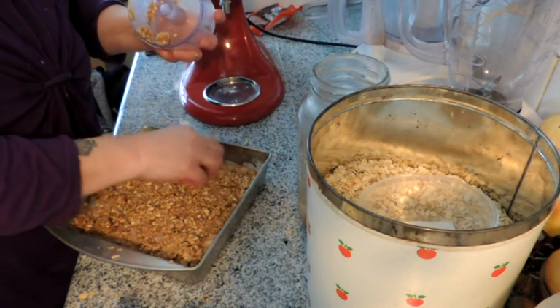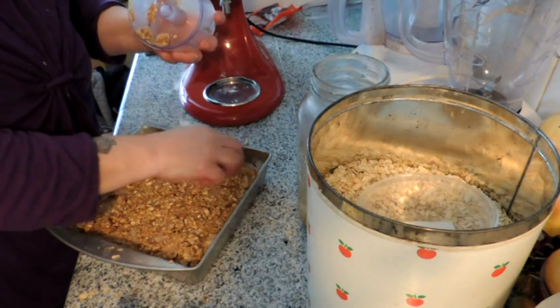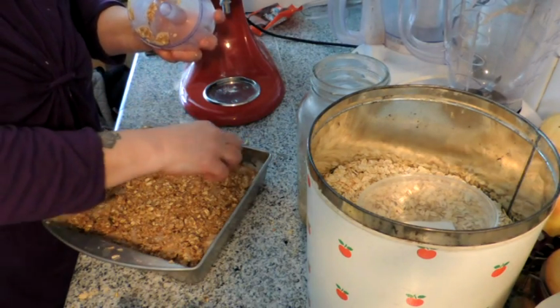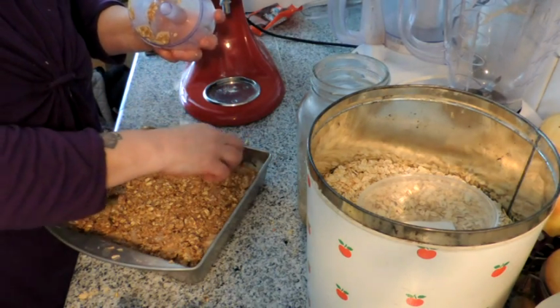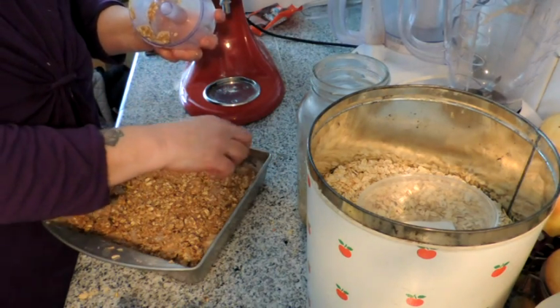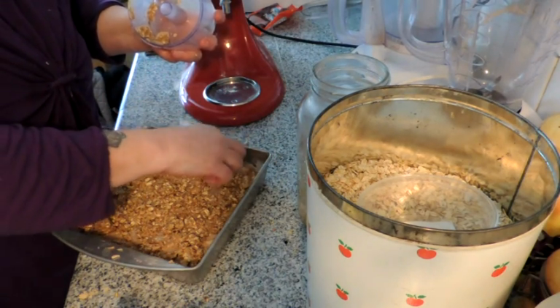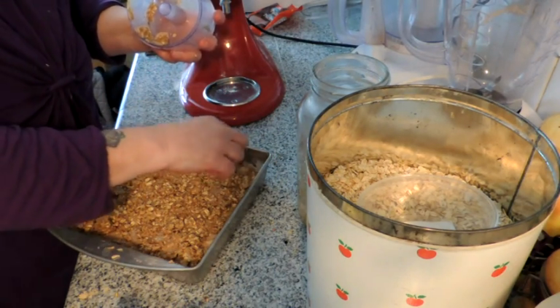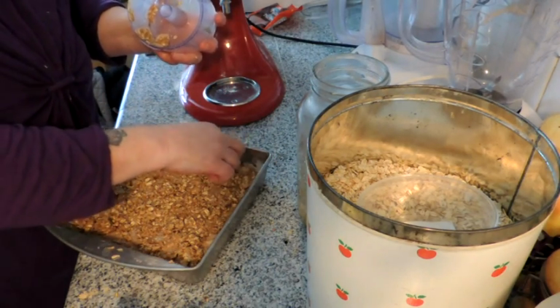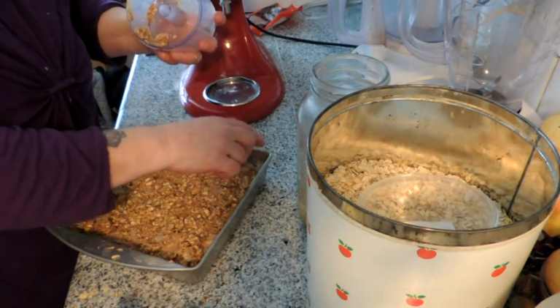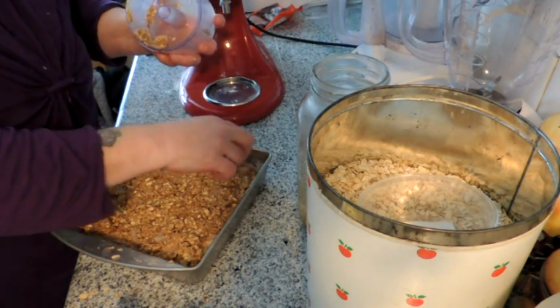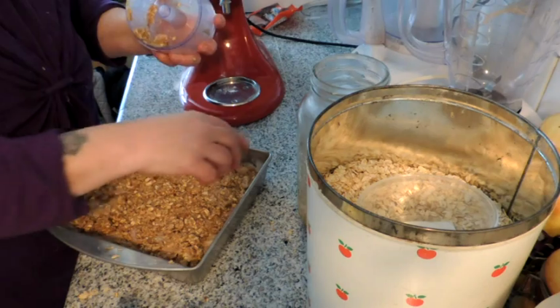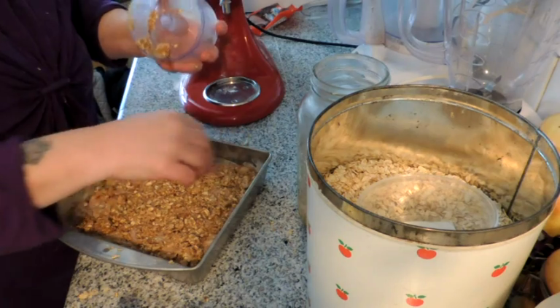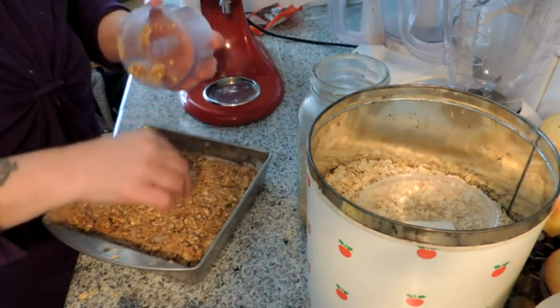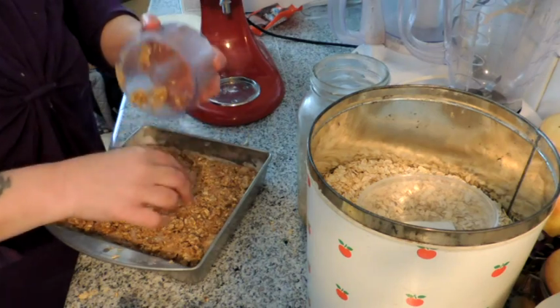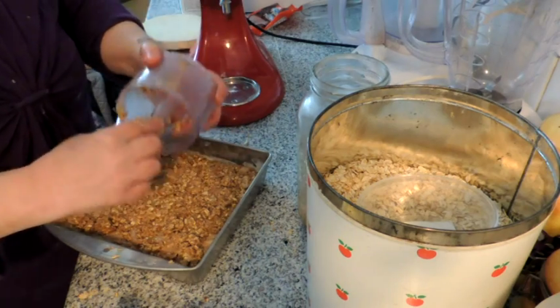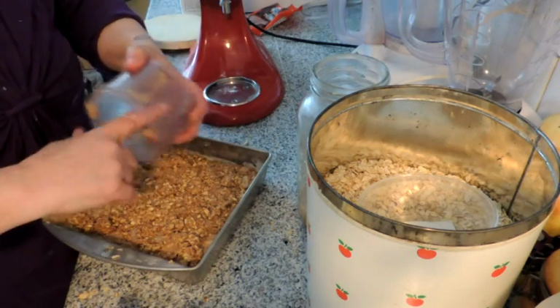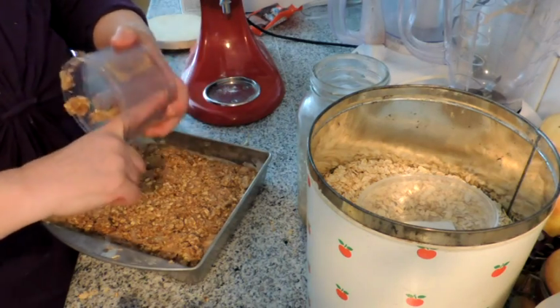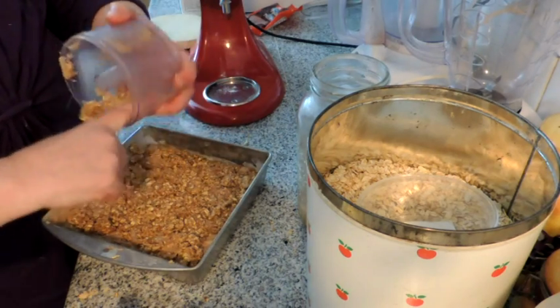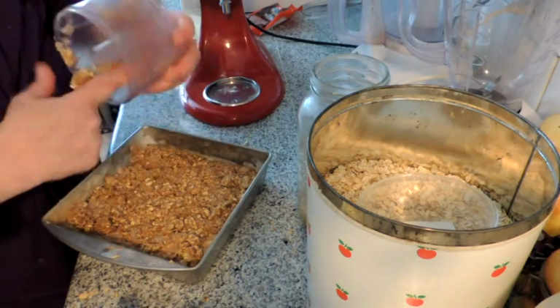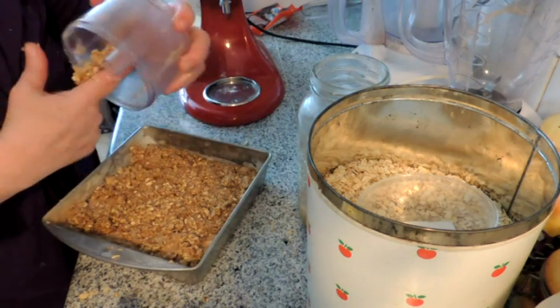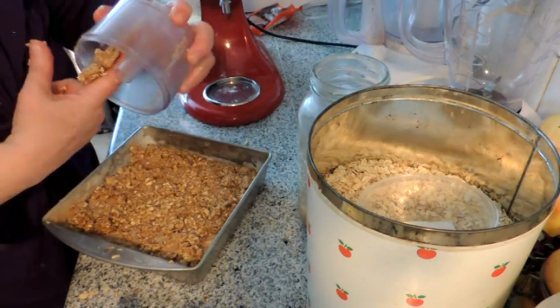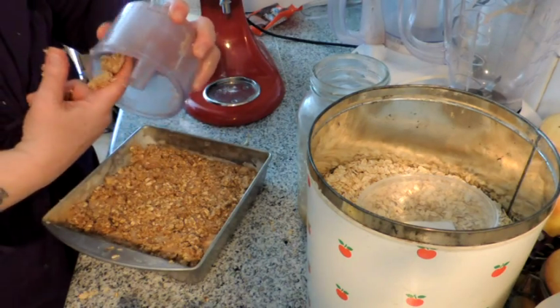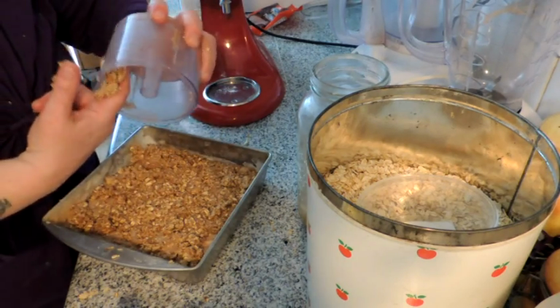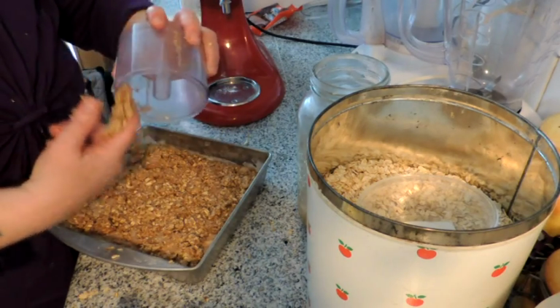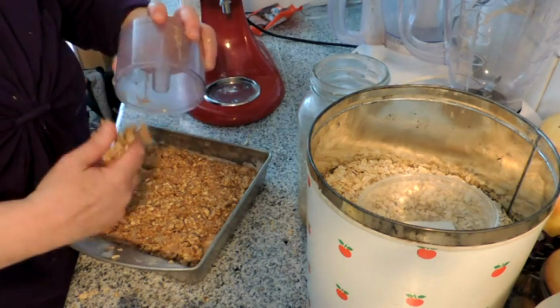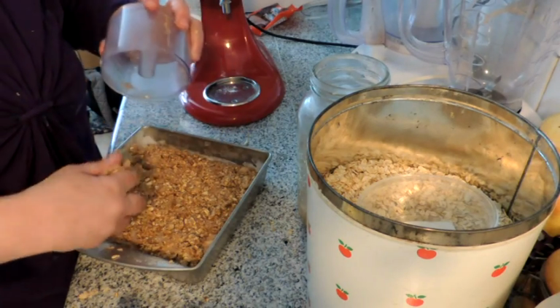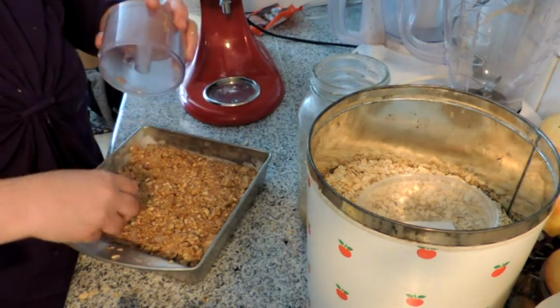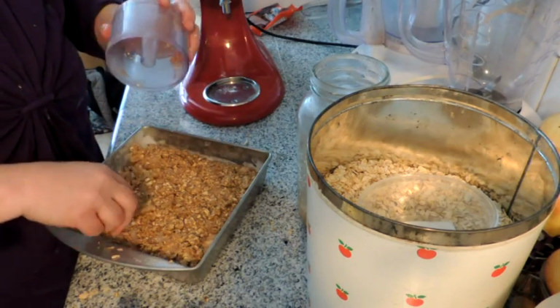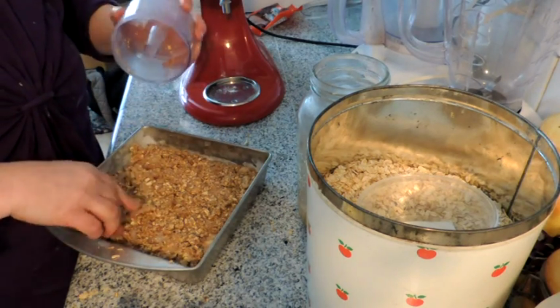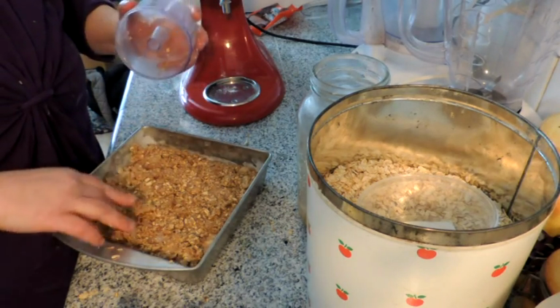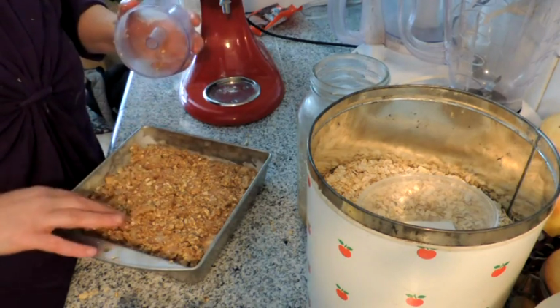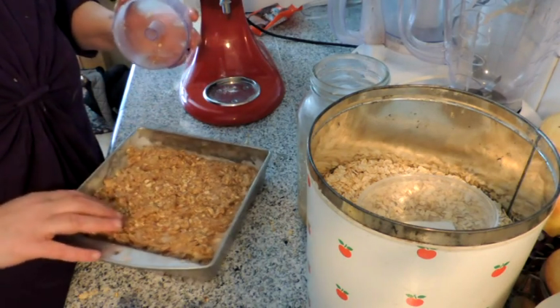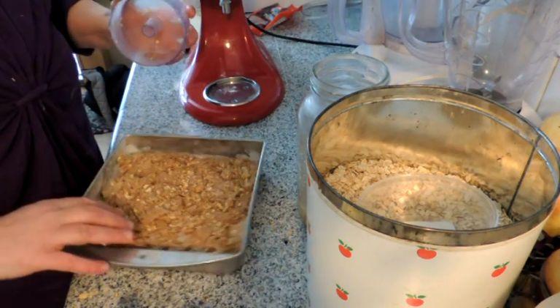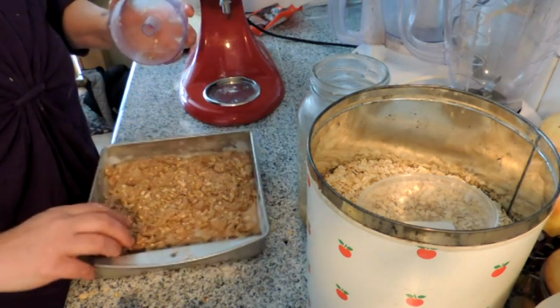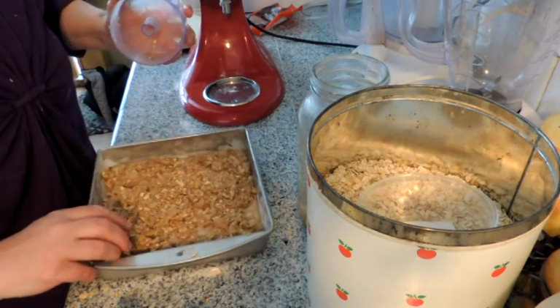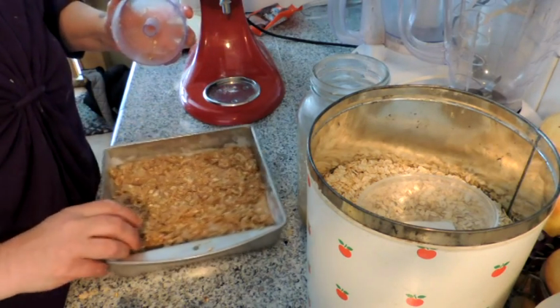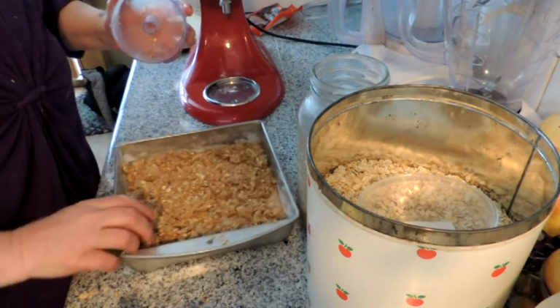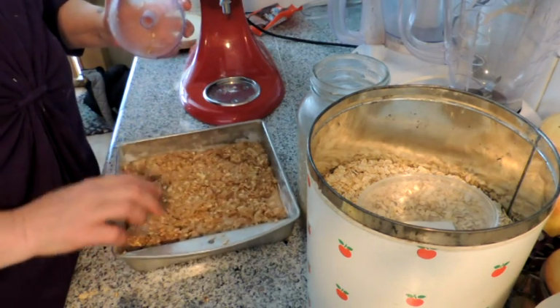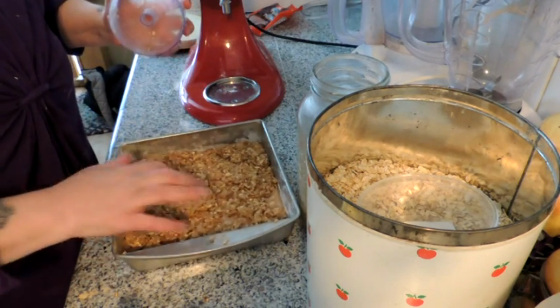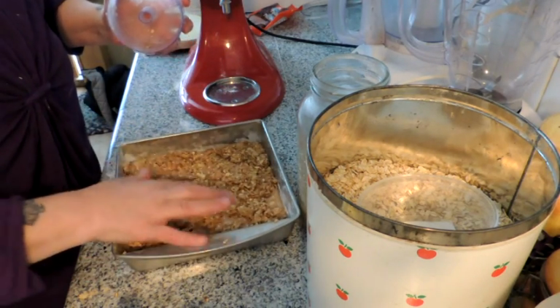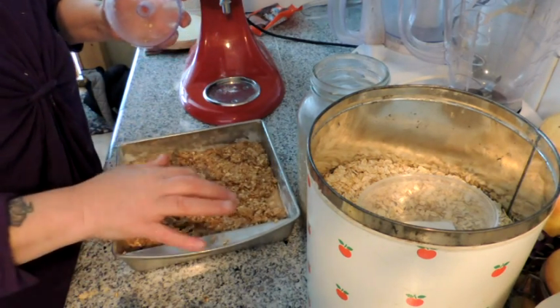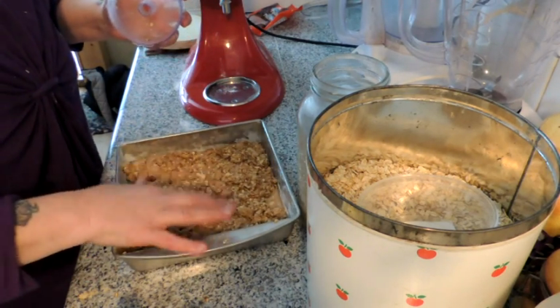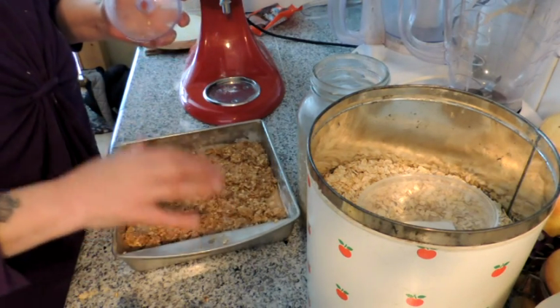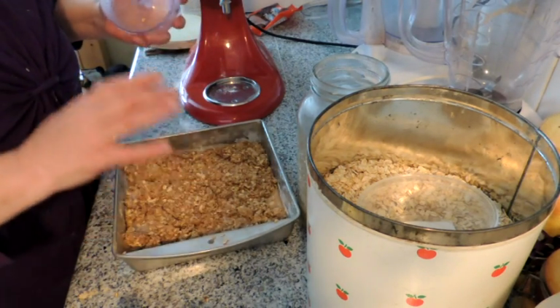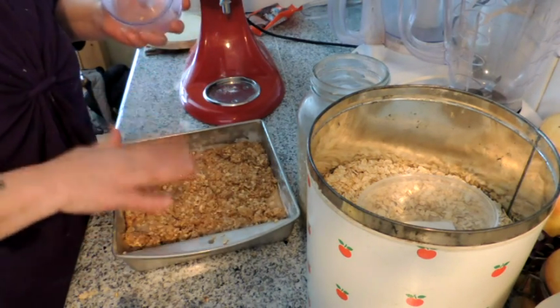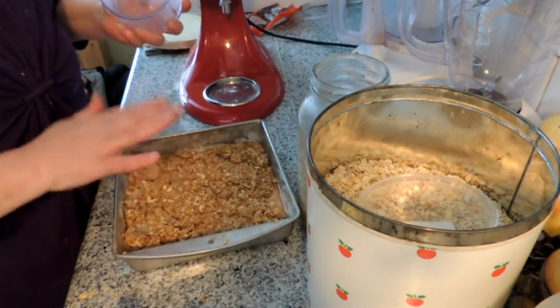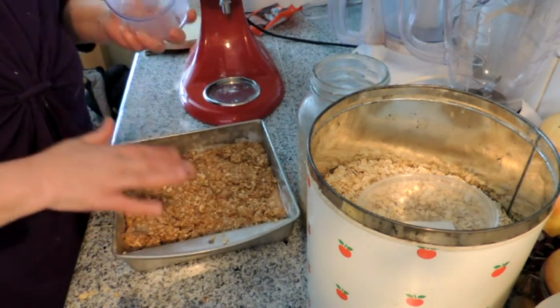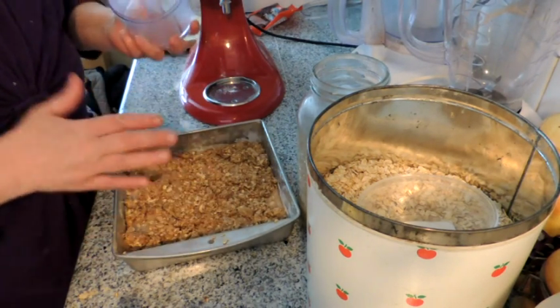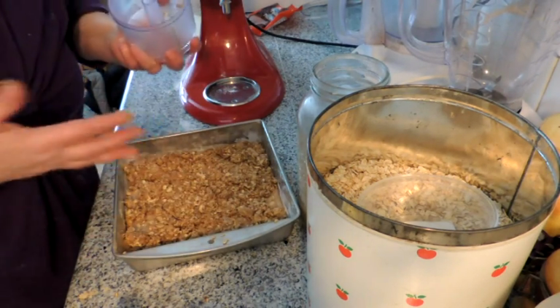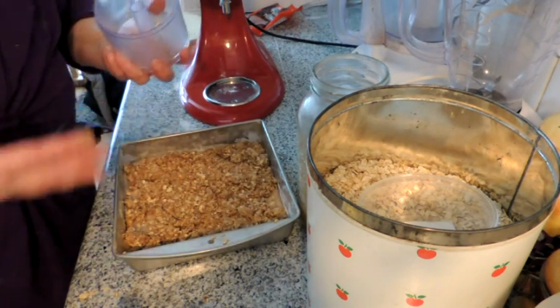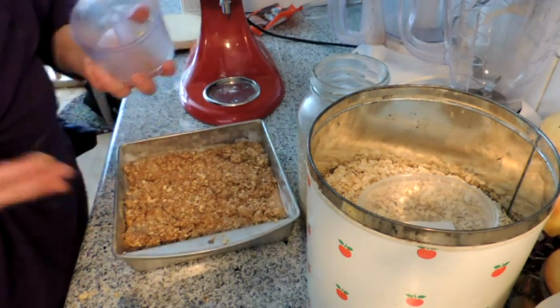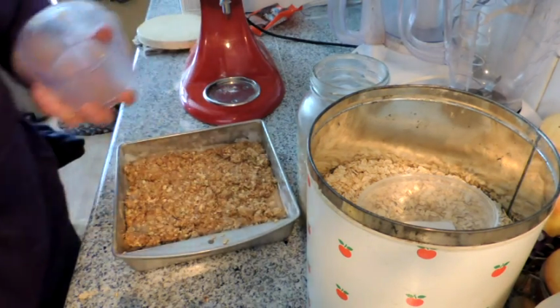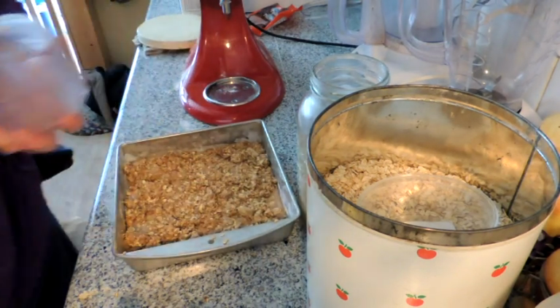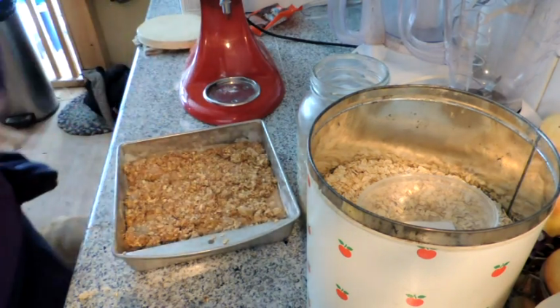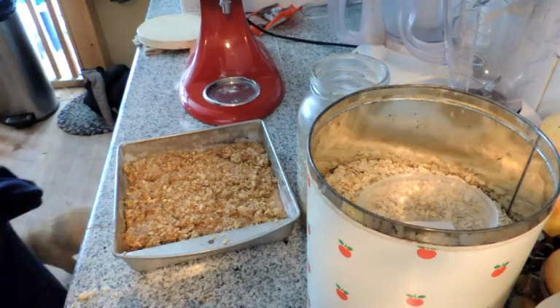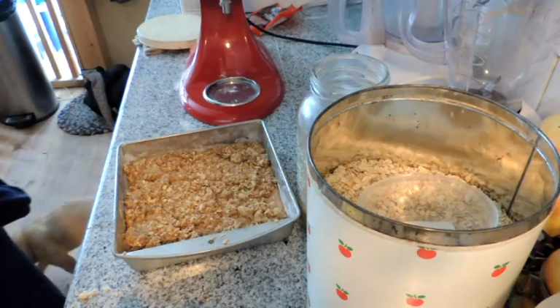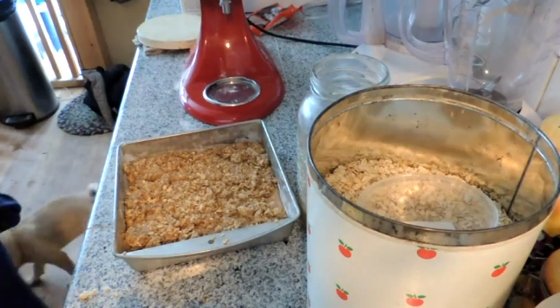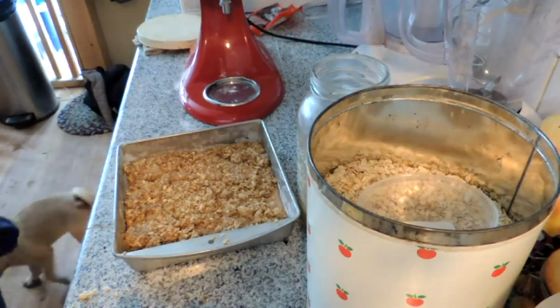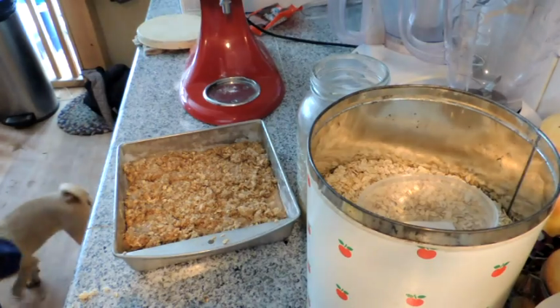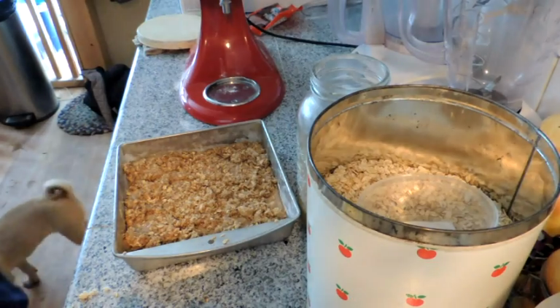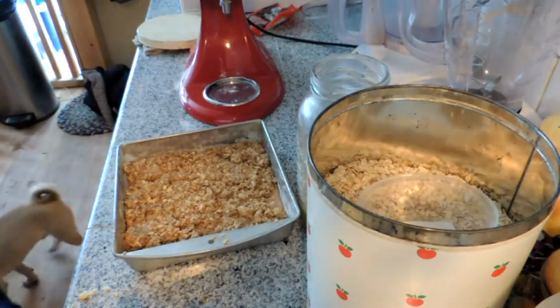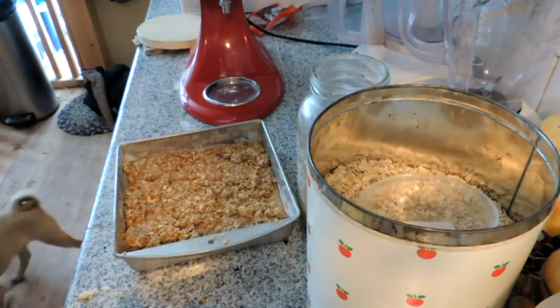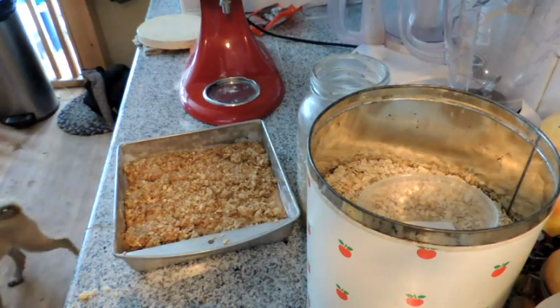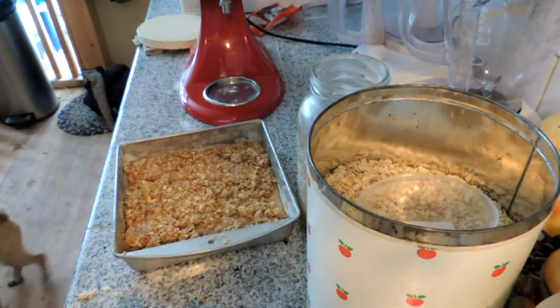Now I'm going to pop this in a 375-degree oven for 35 to 40 minutes and we'll see you at the dinner table tonight.